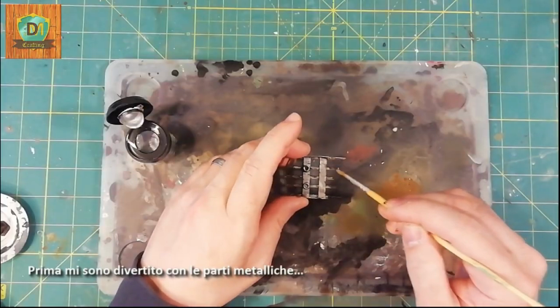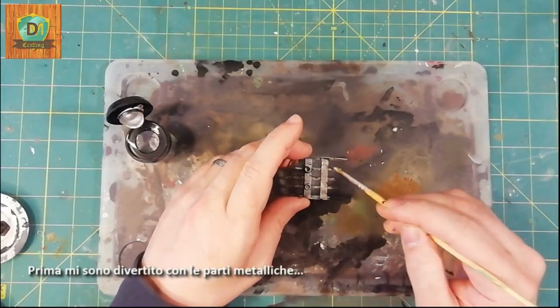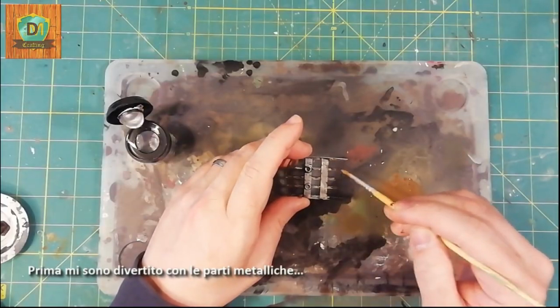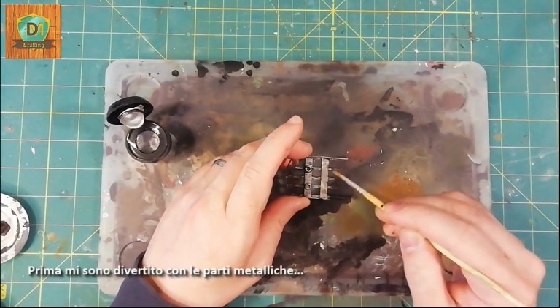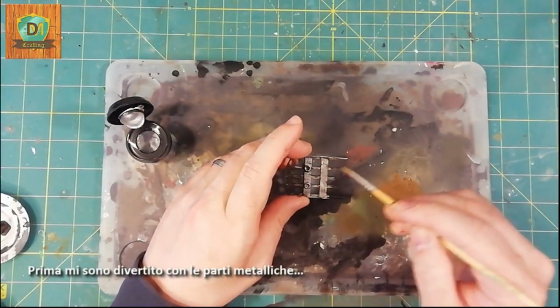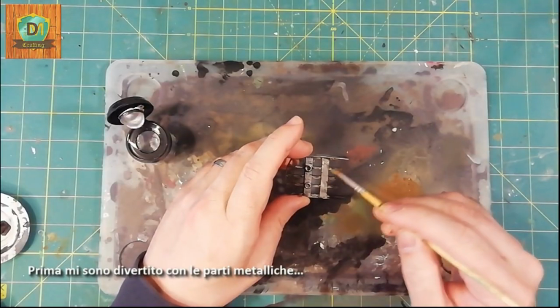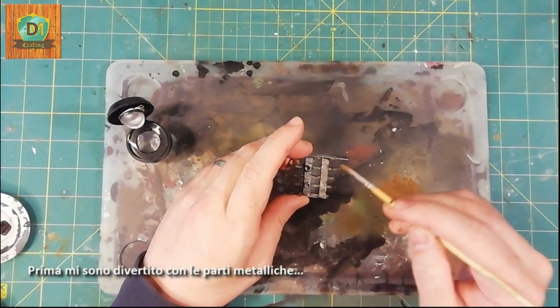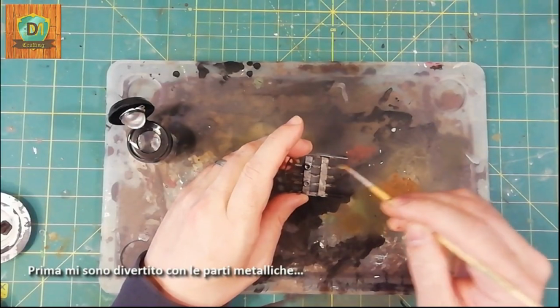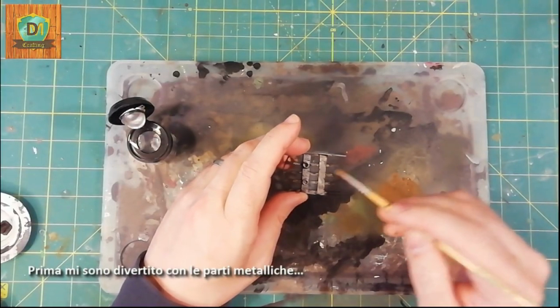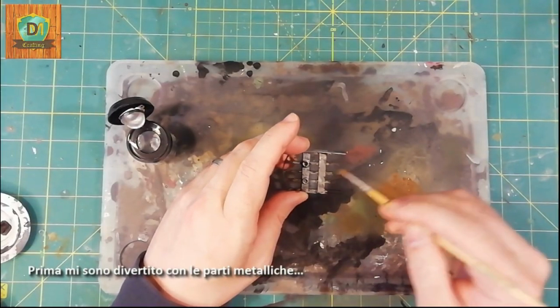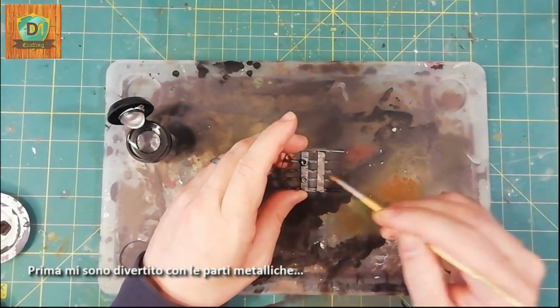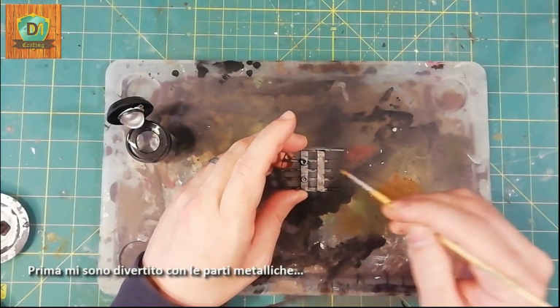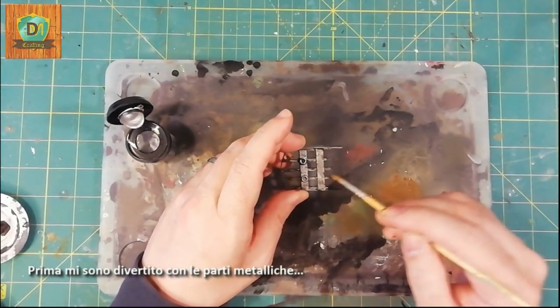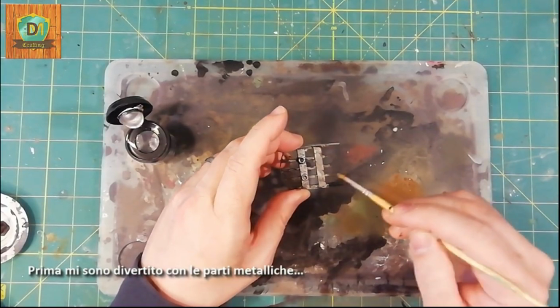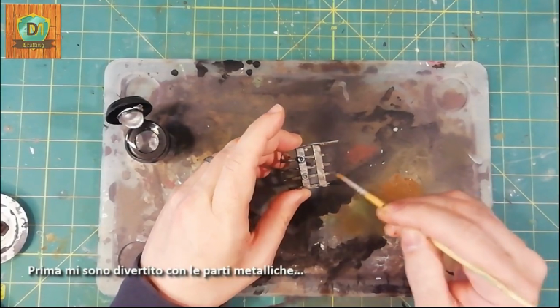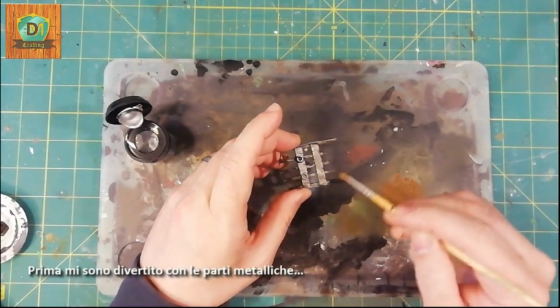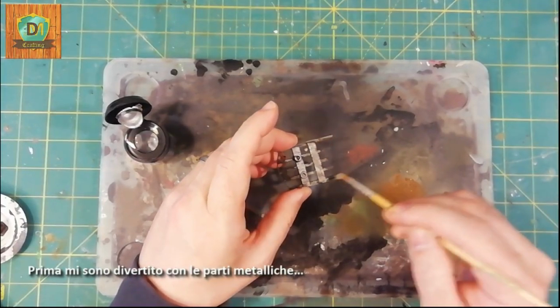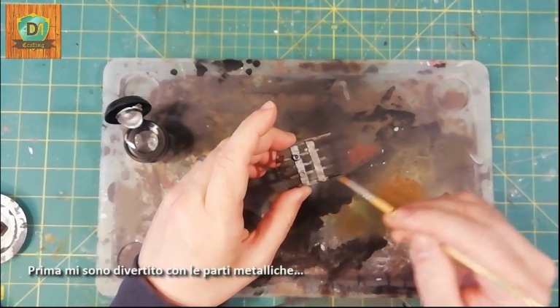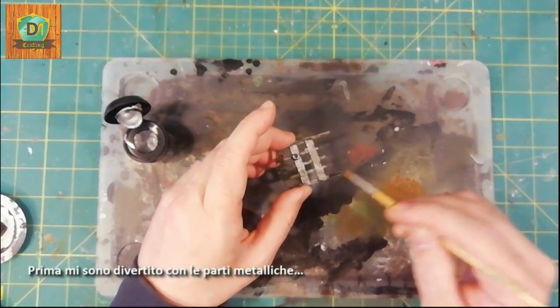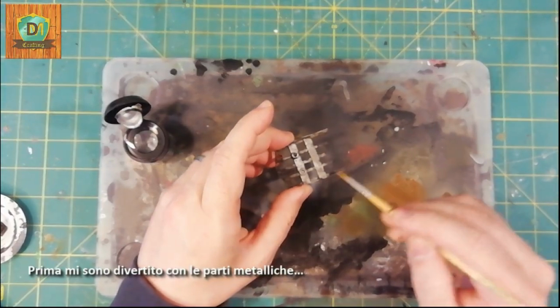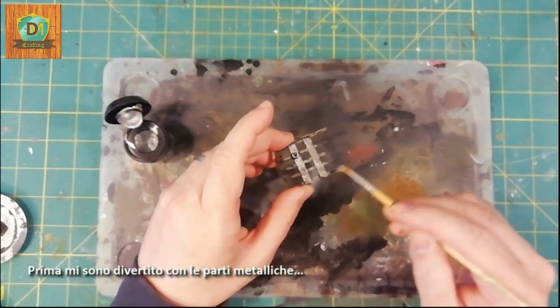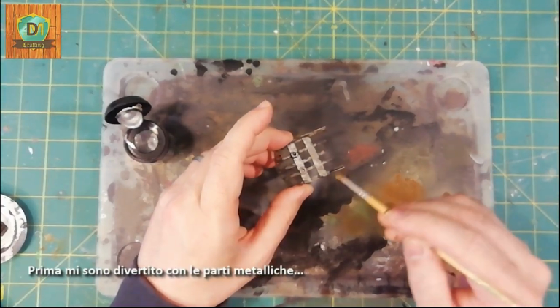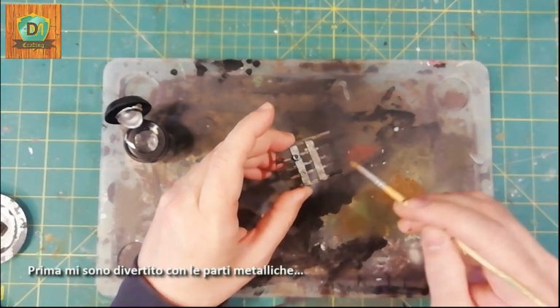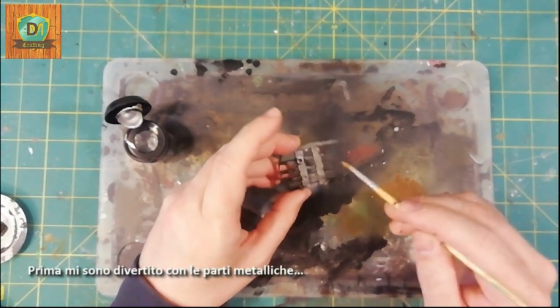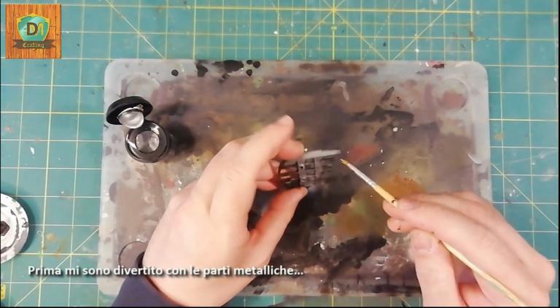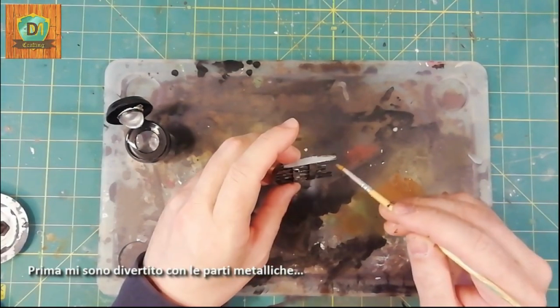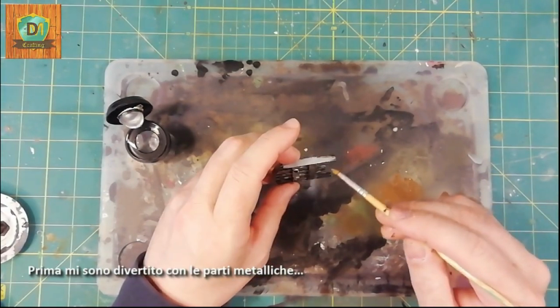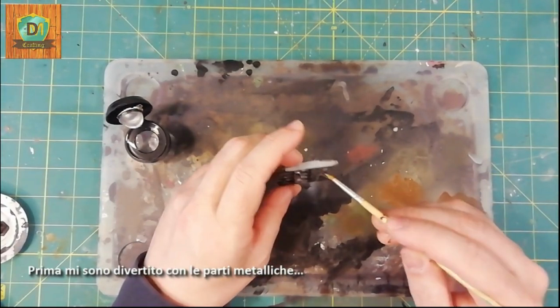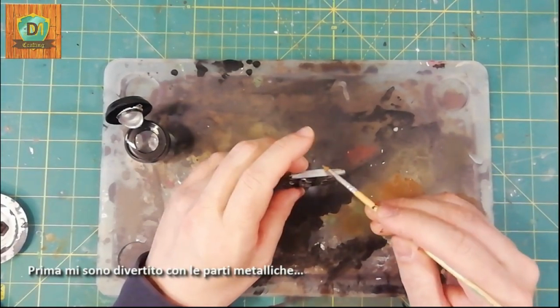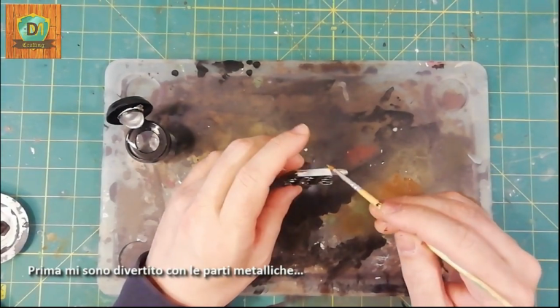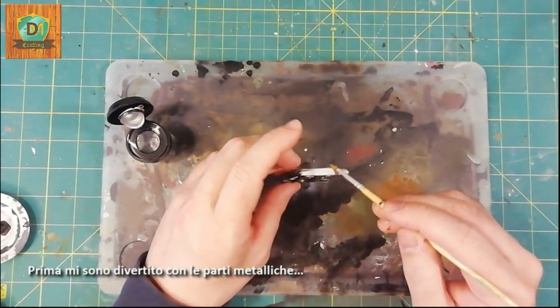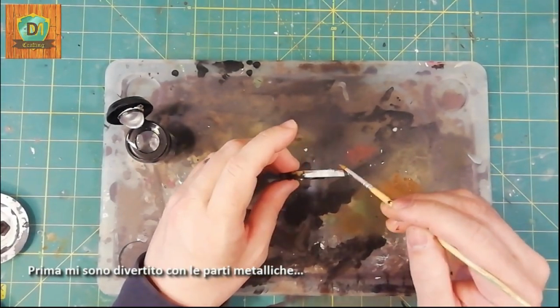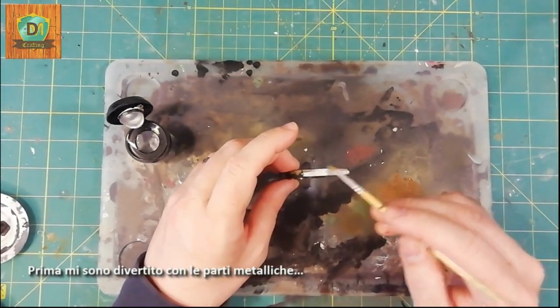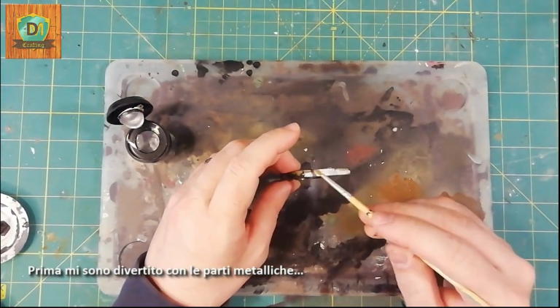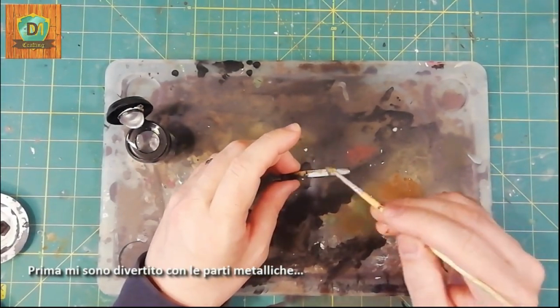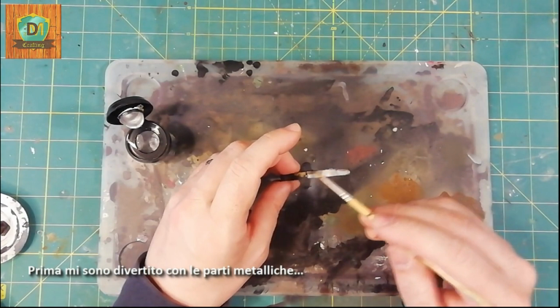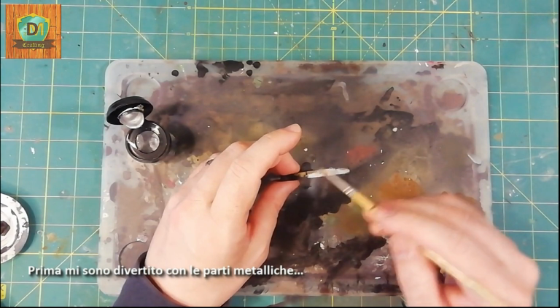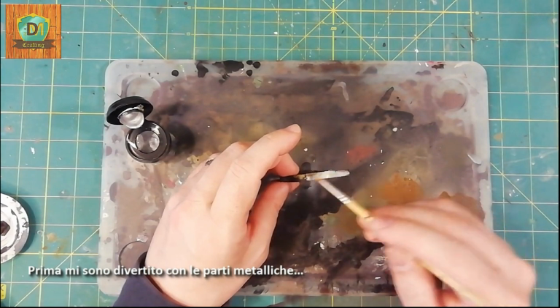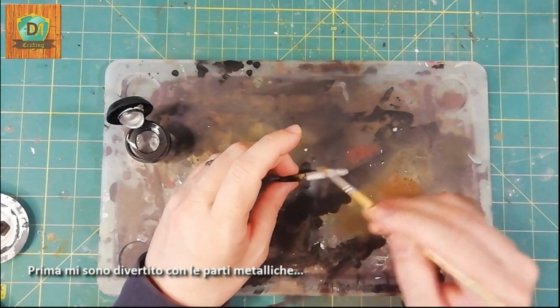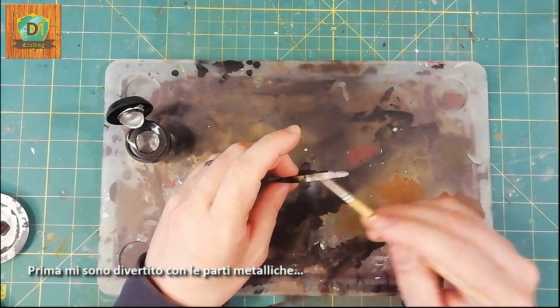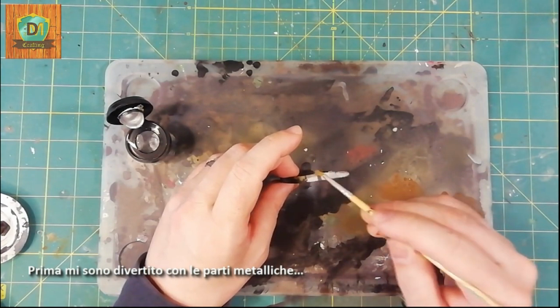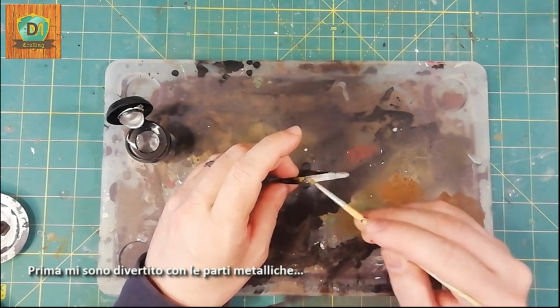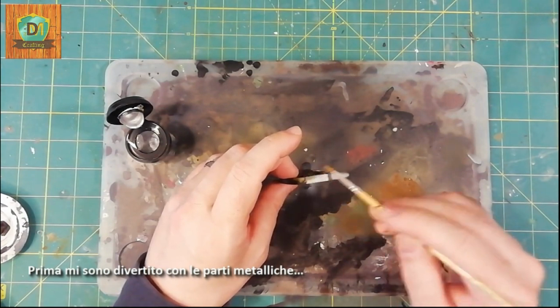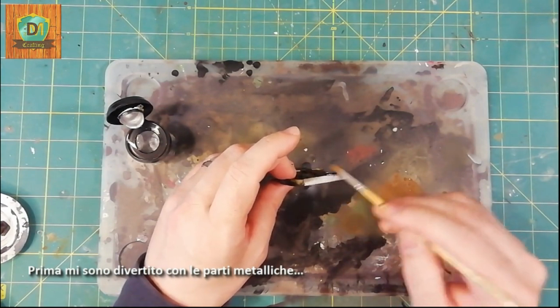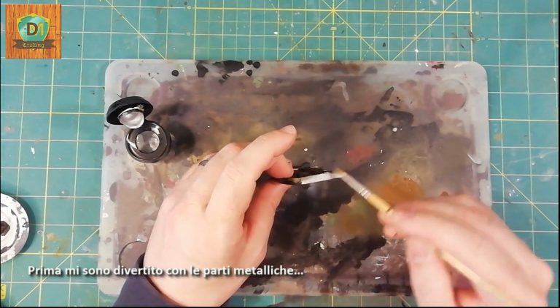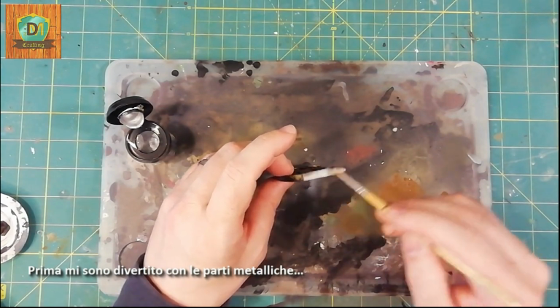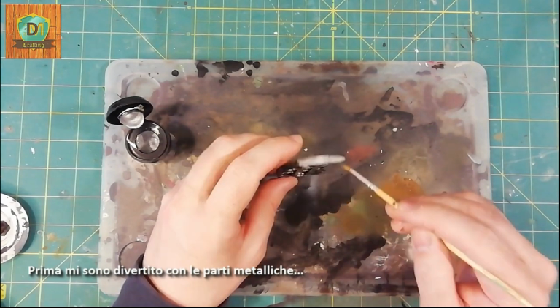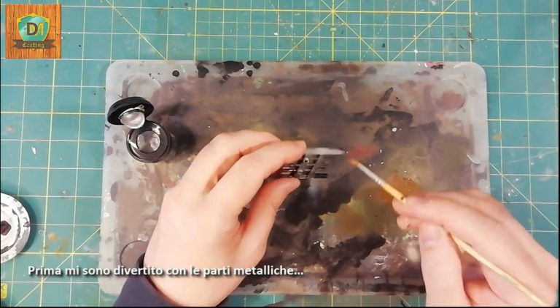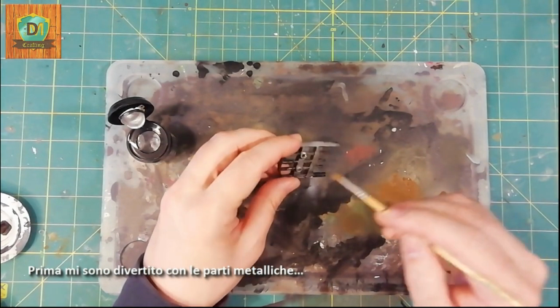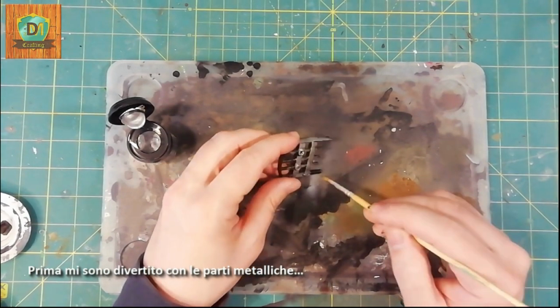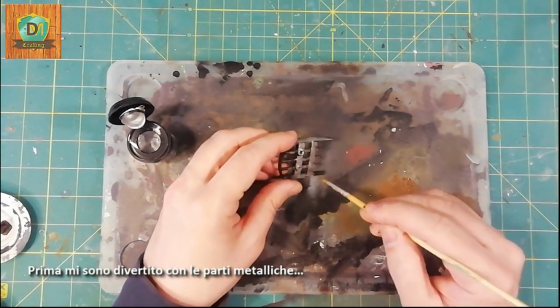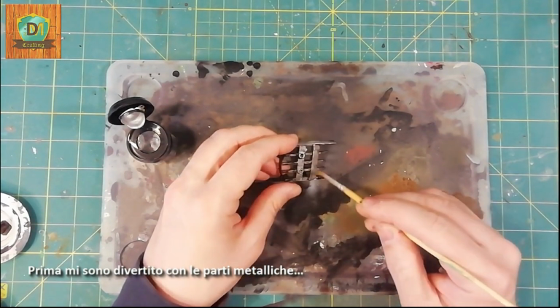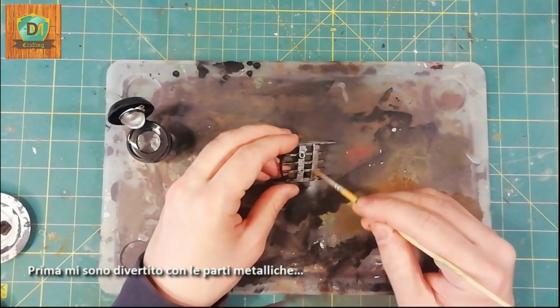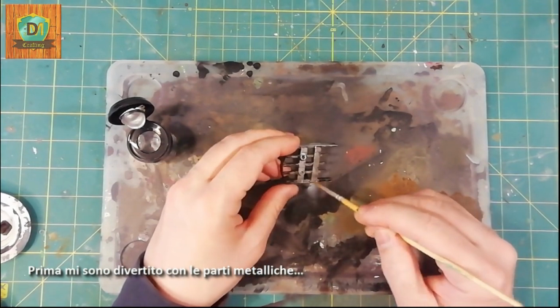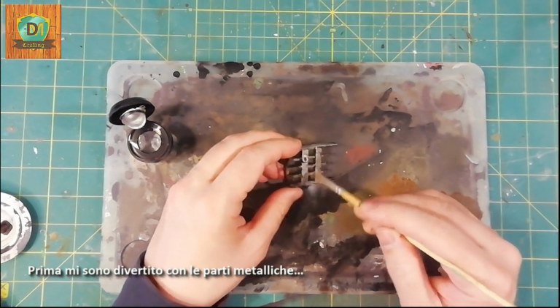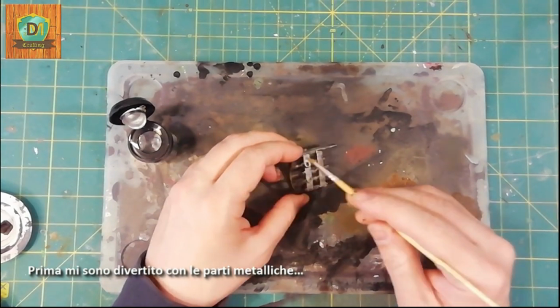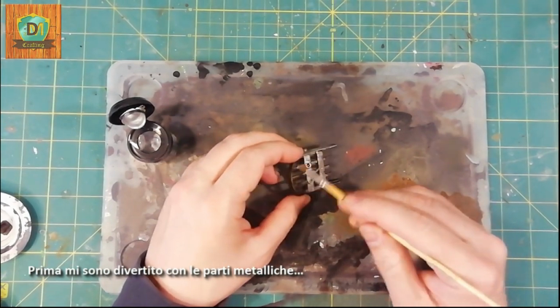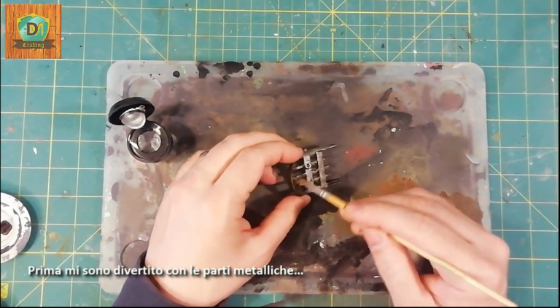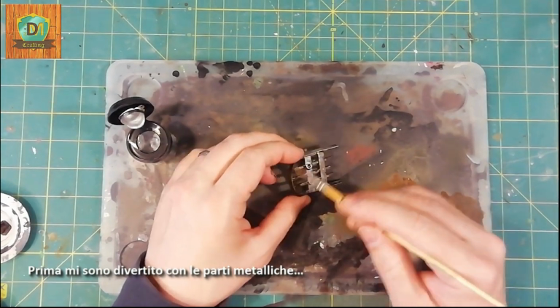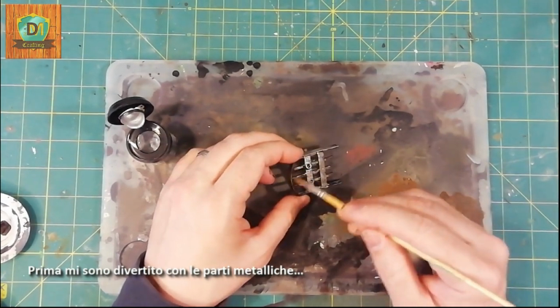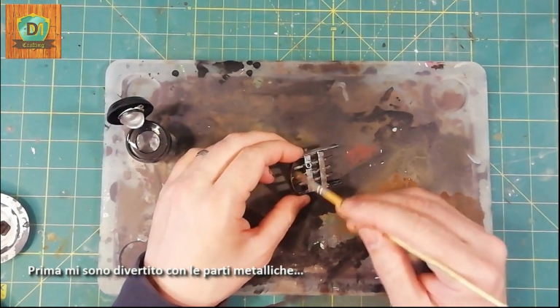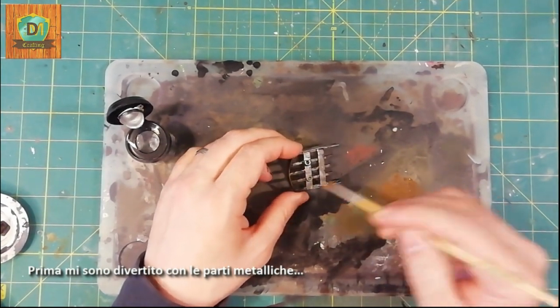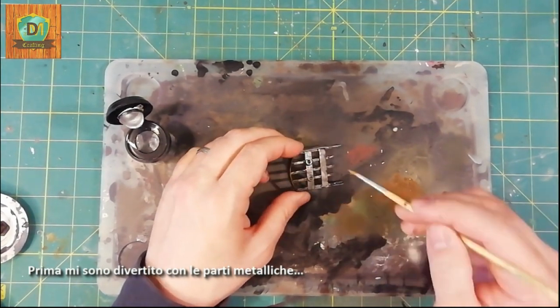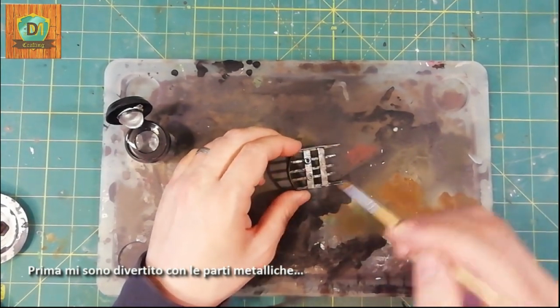First of all I had fun with the metal parts. Here I just used a gunmetal.